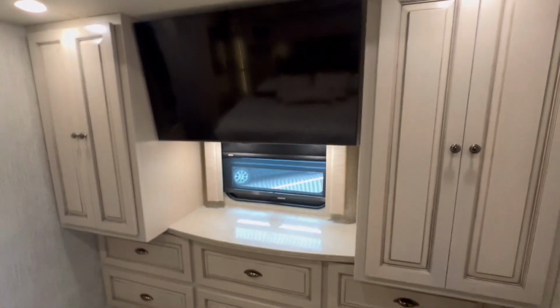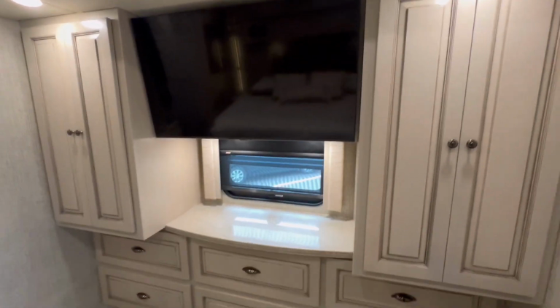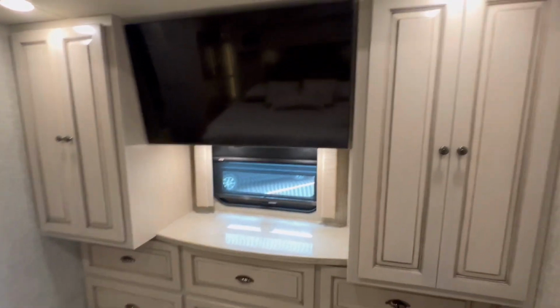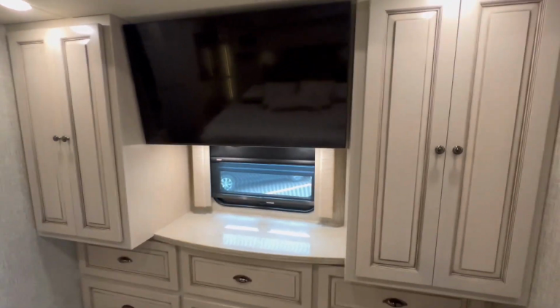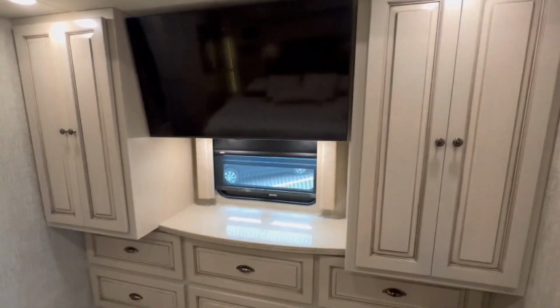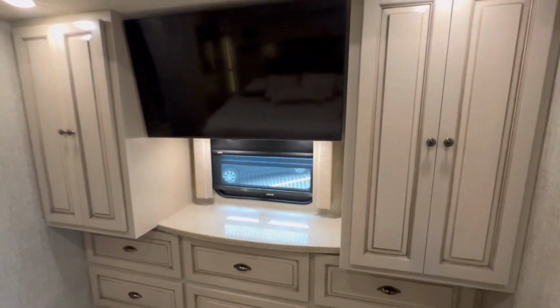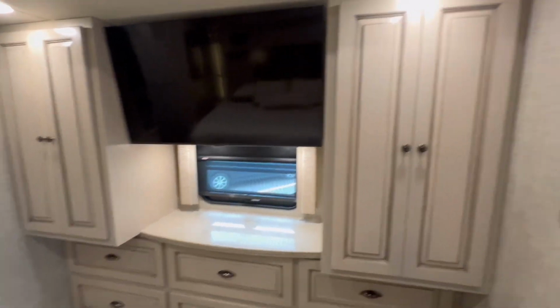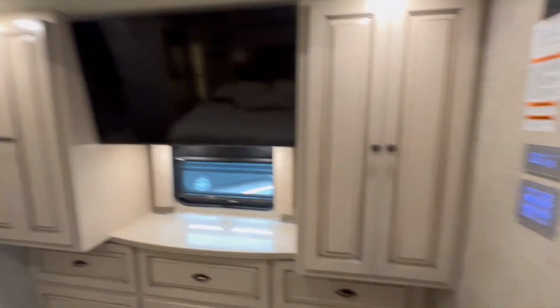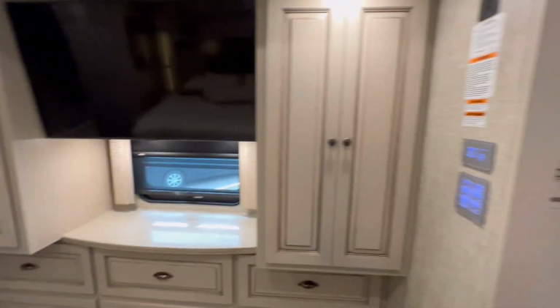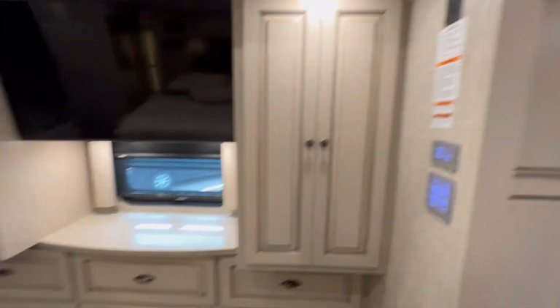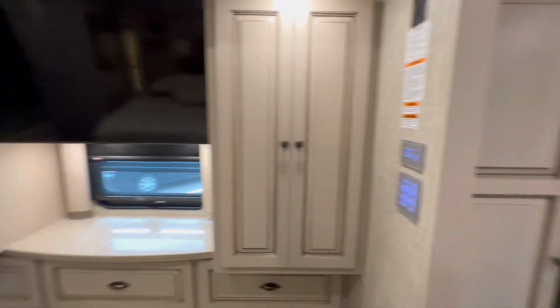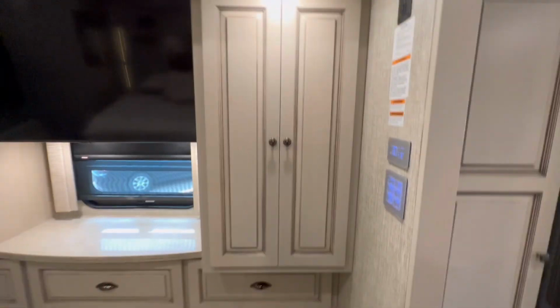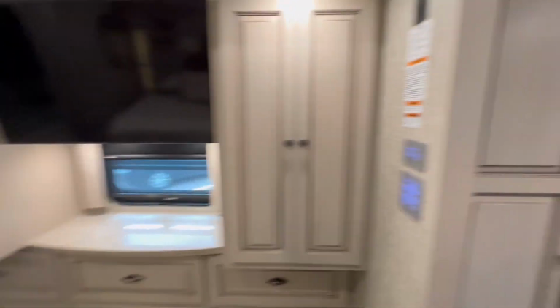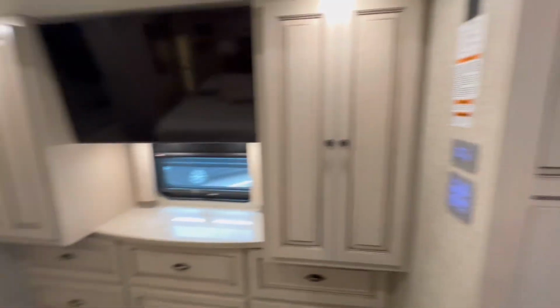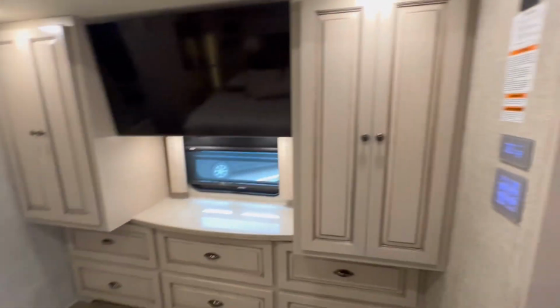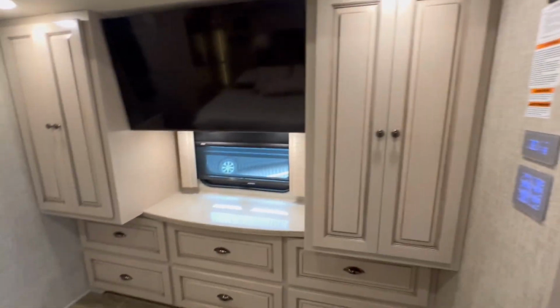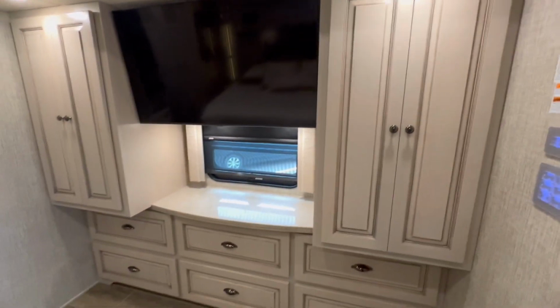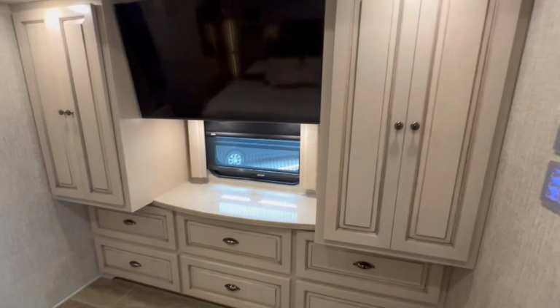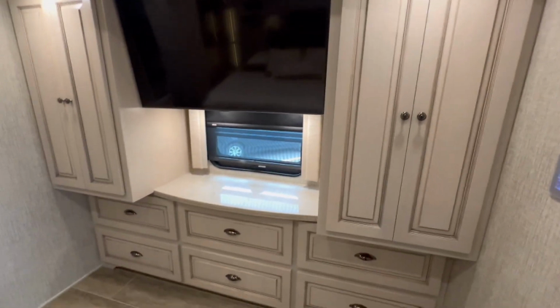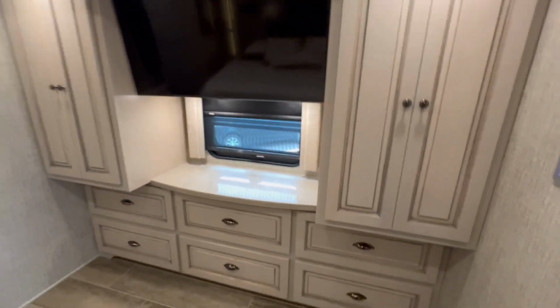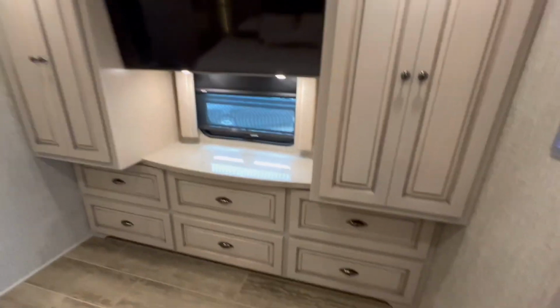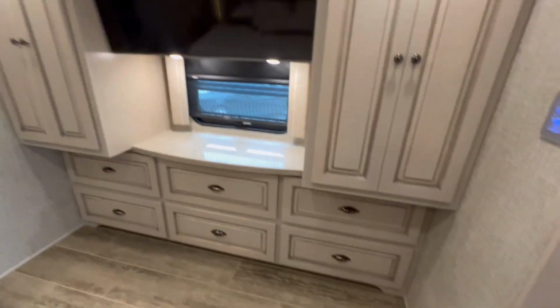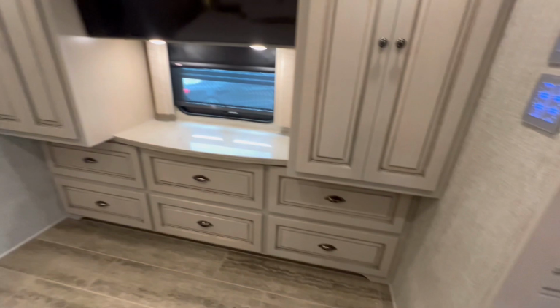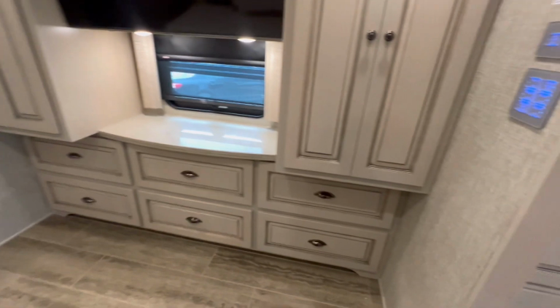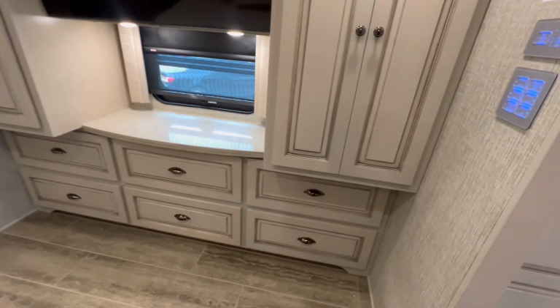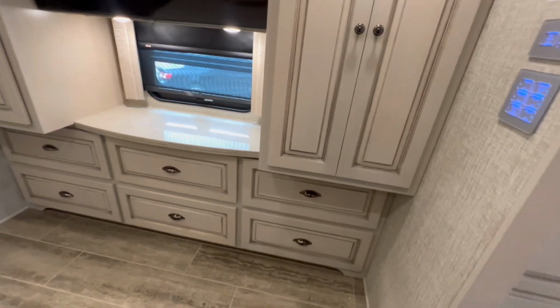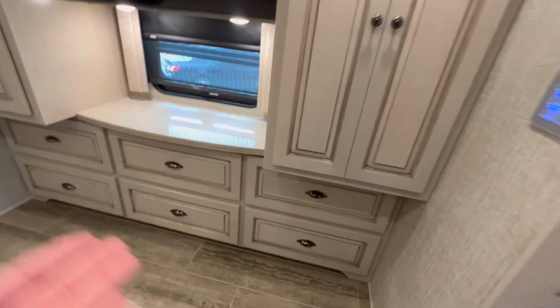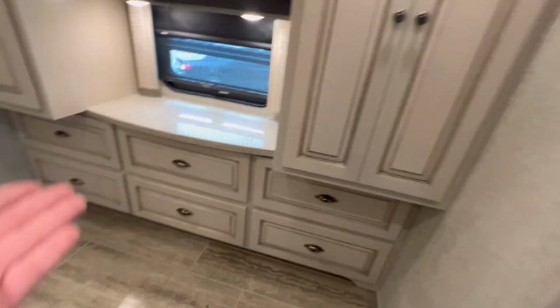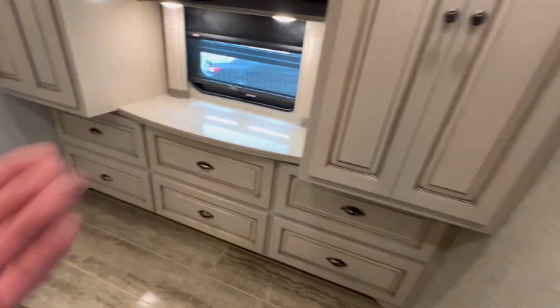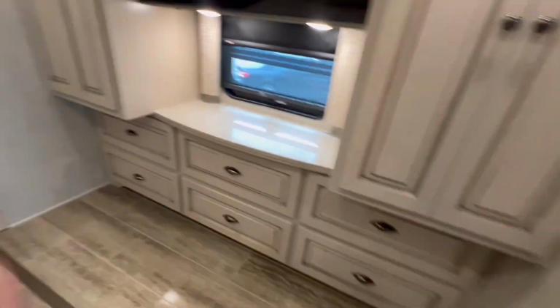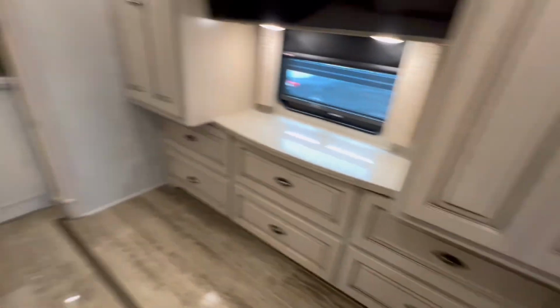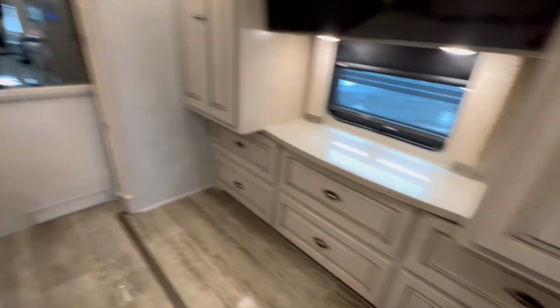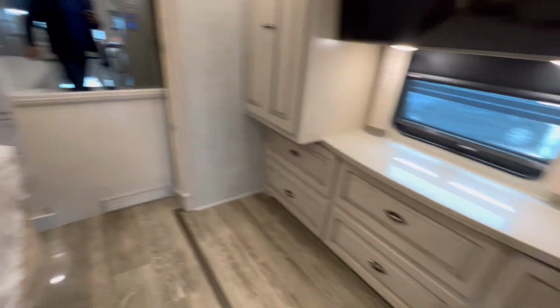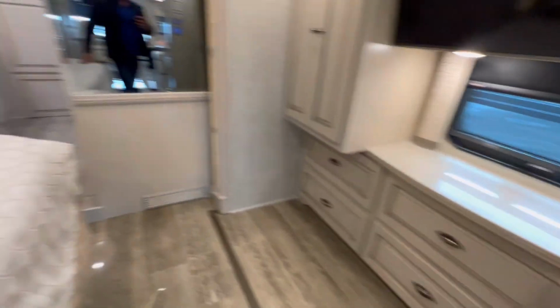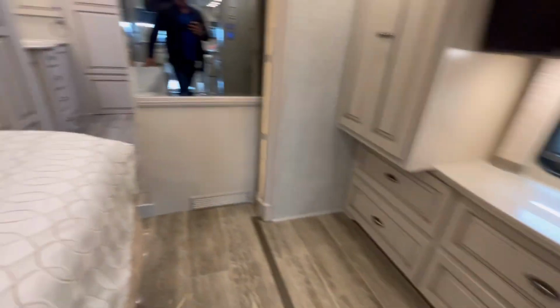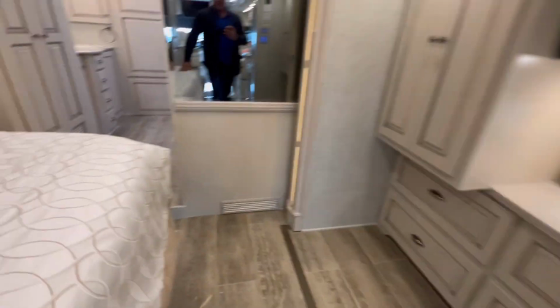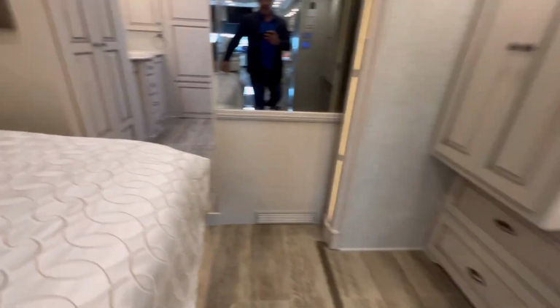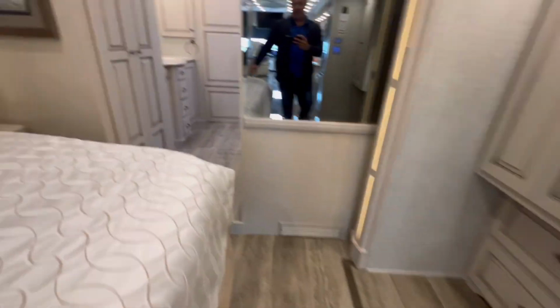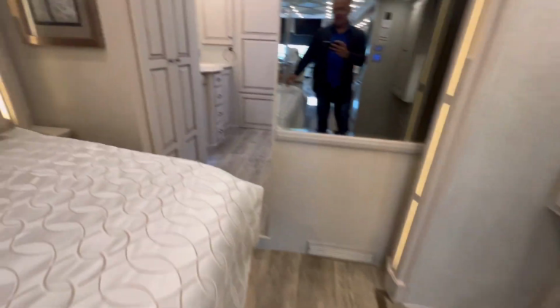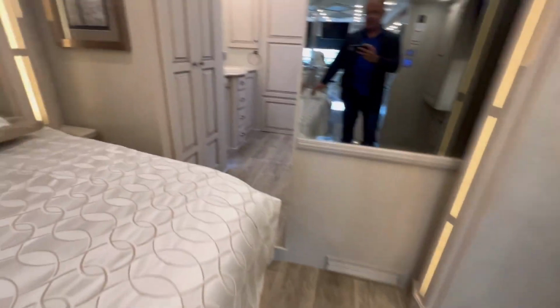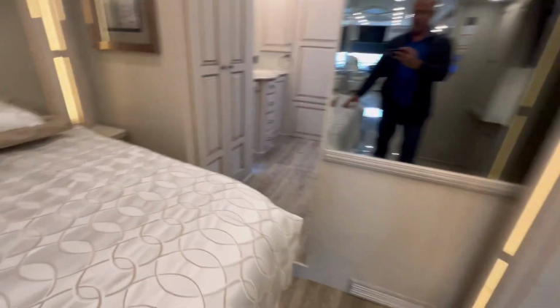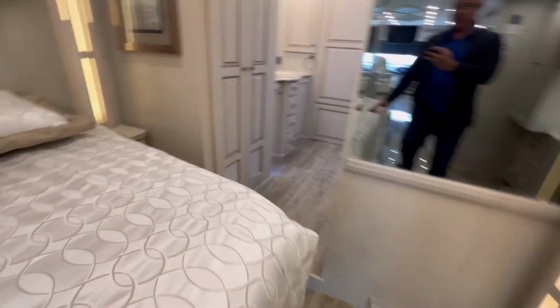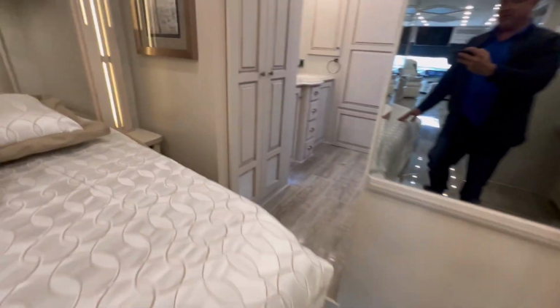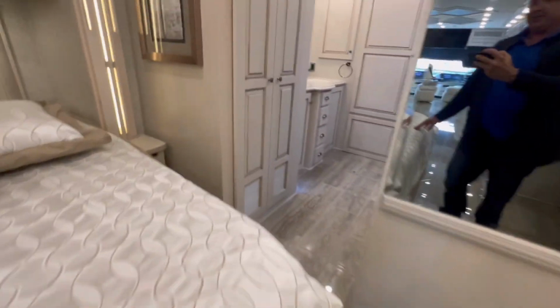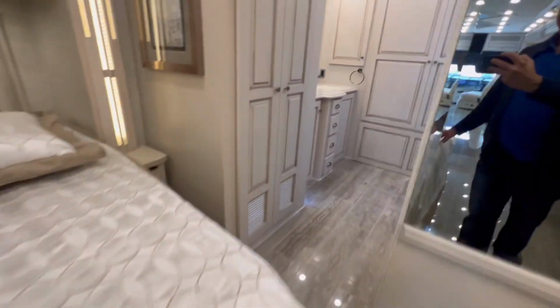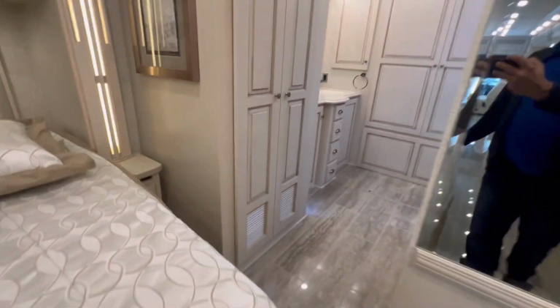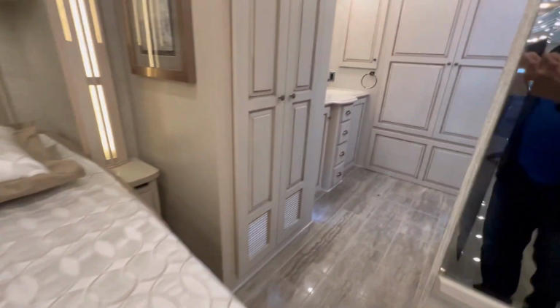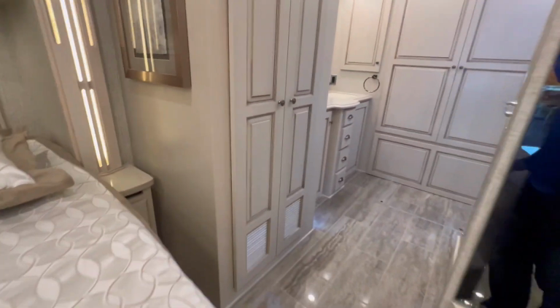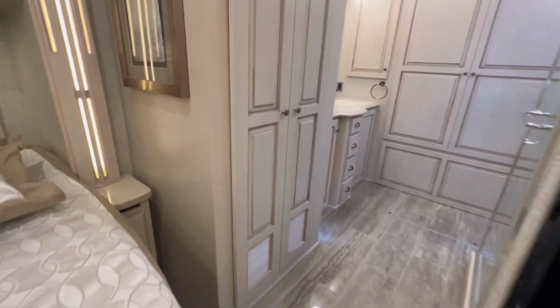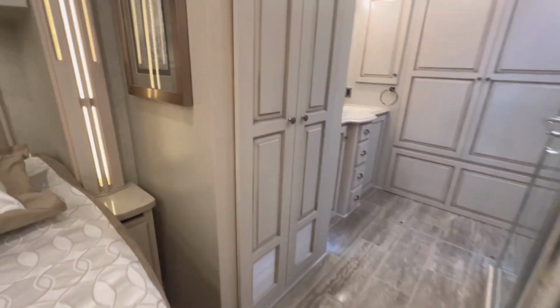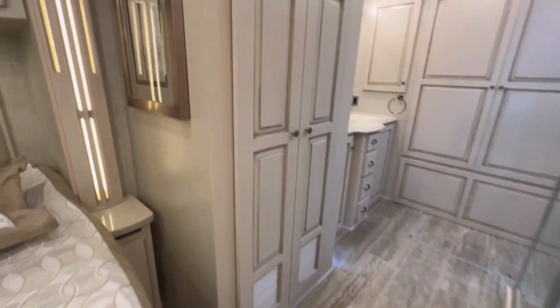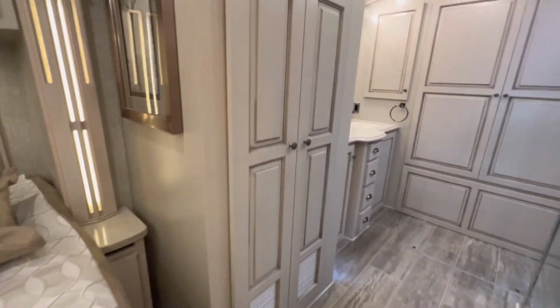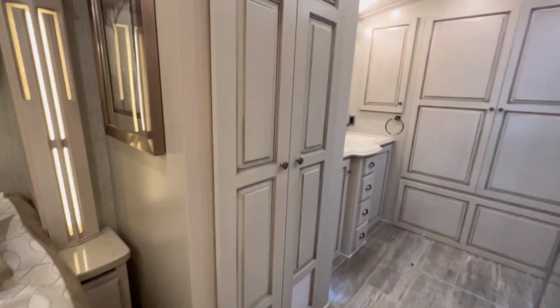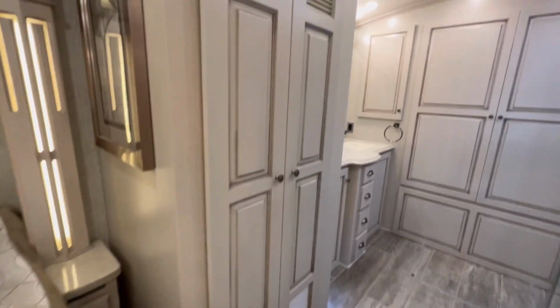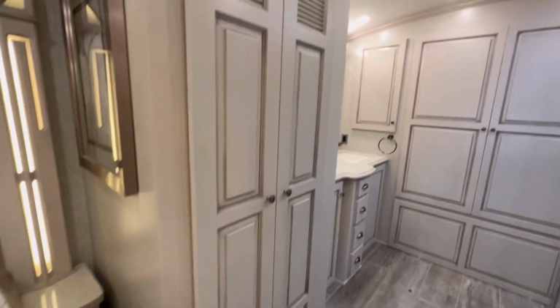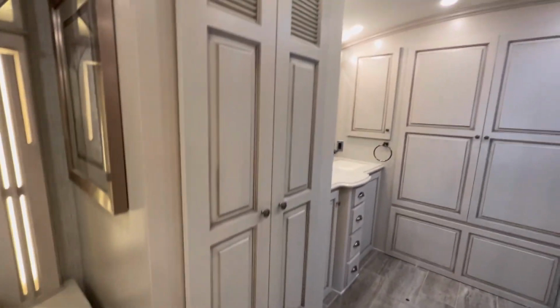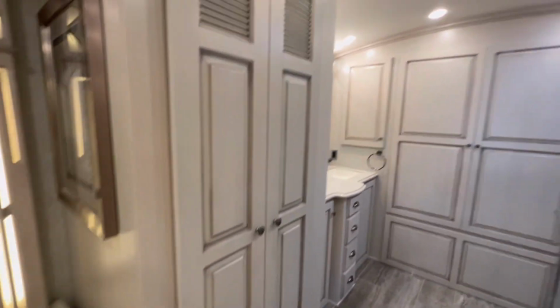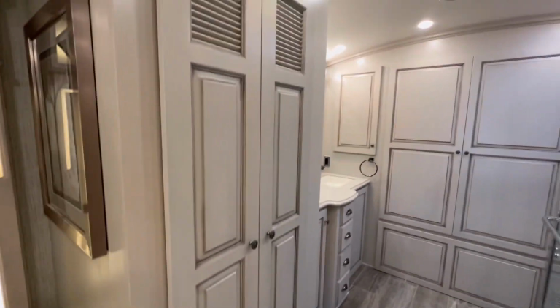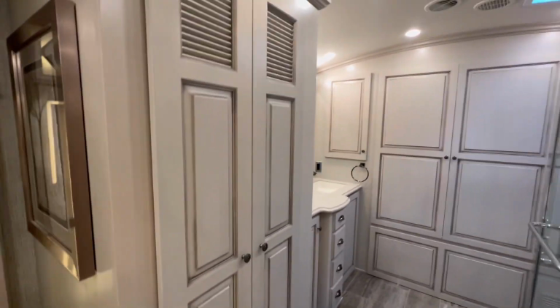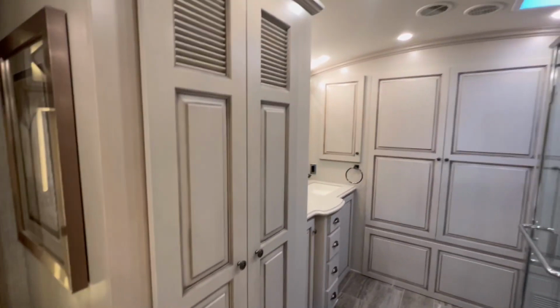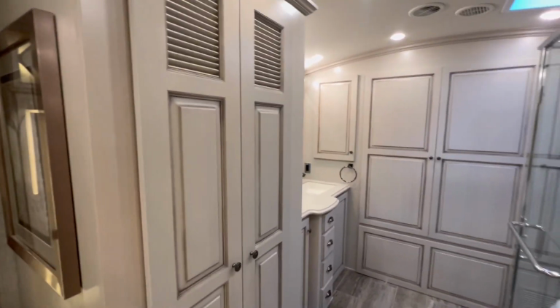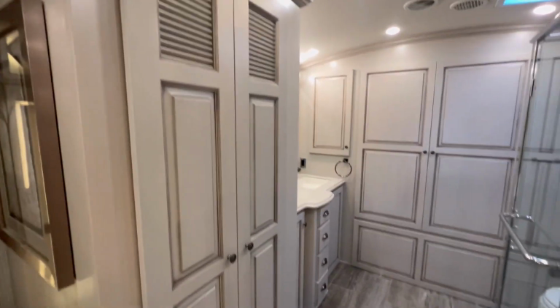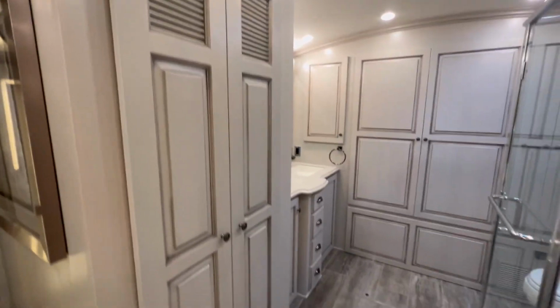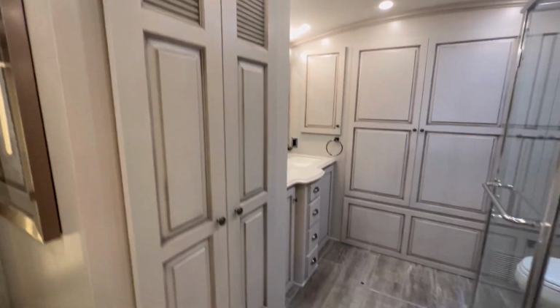Huge TV. His and her closets right here. More drawers.